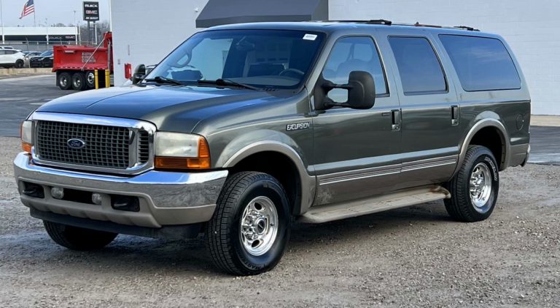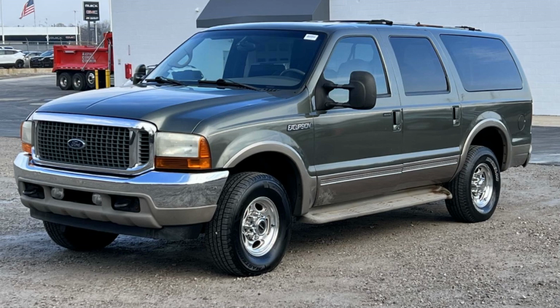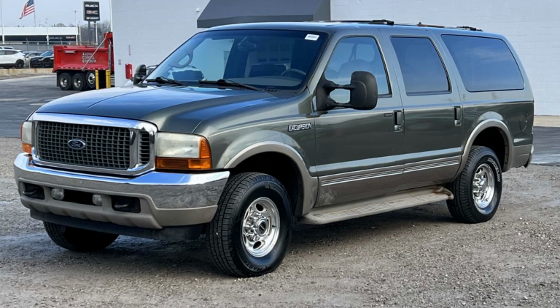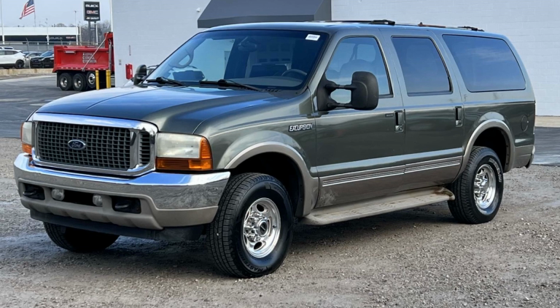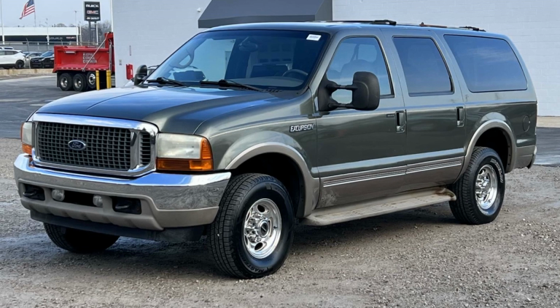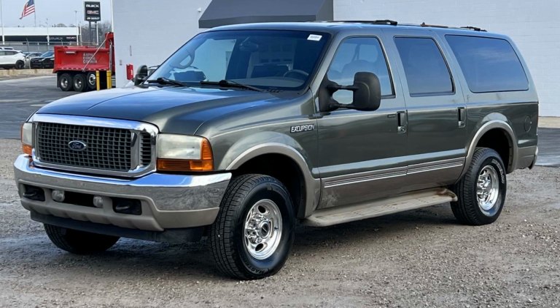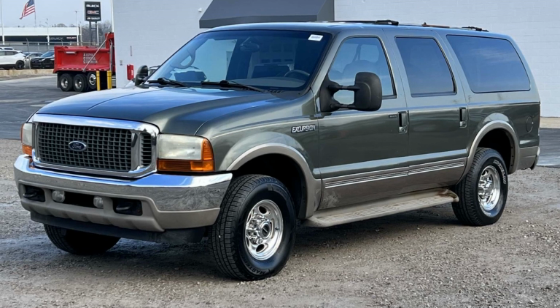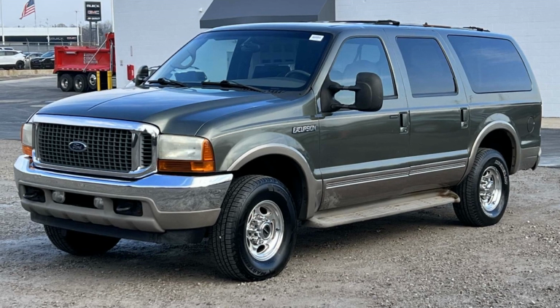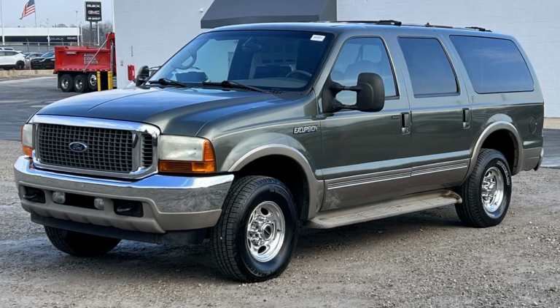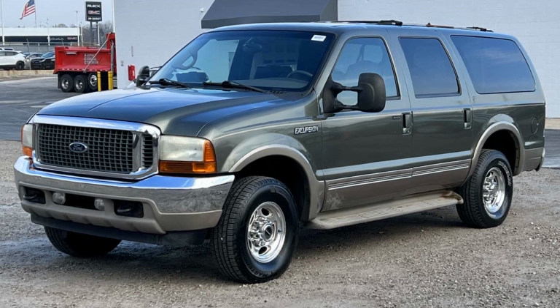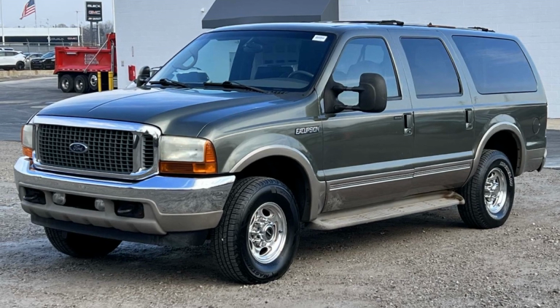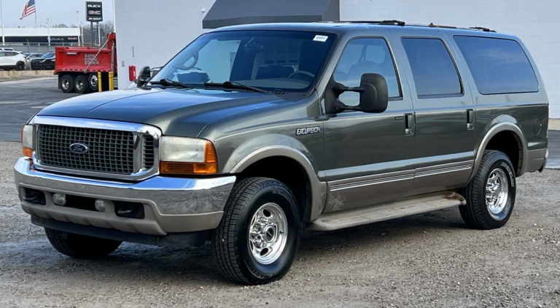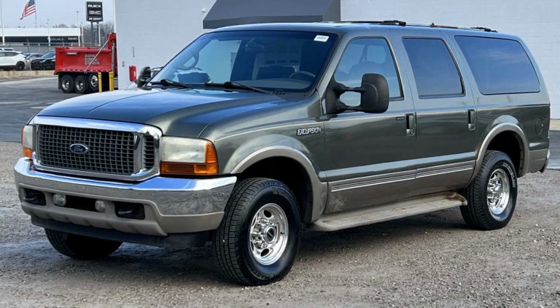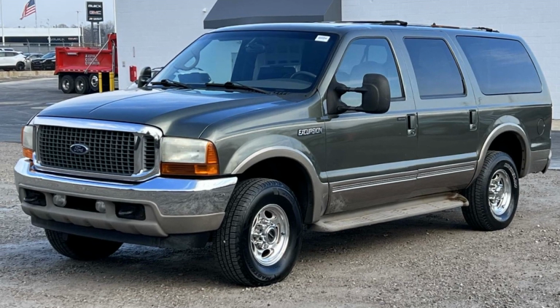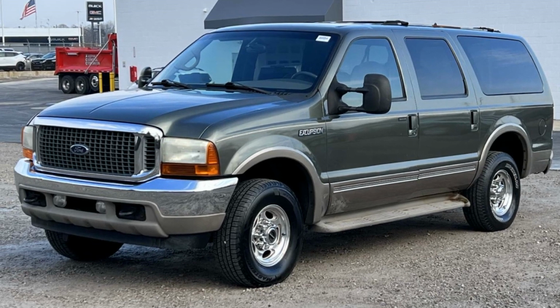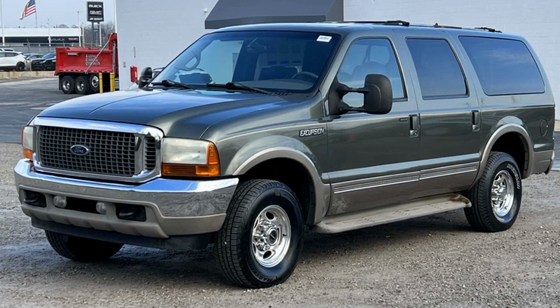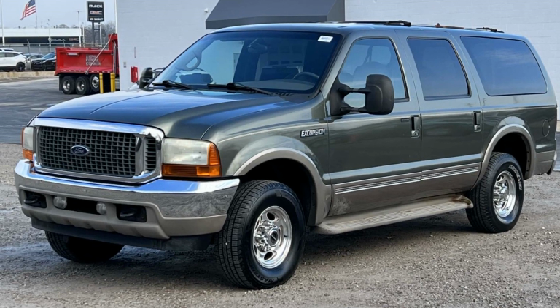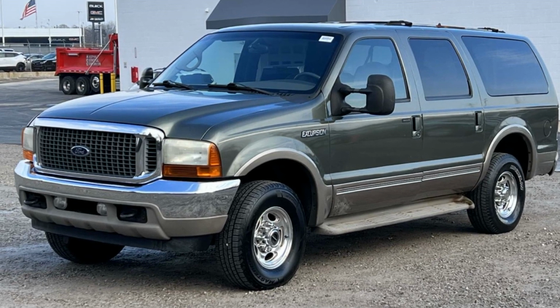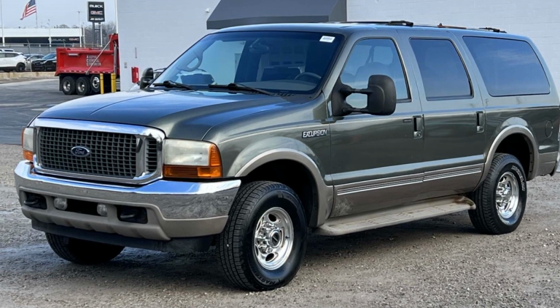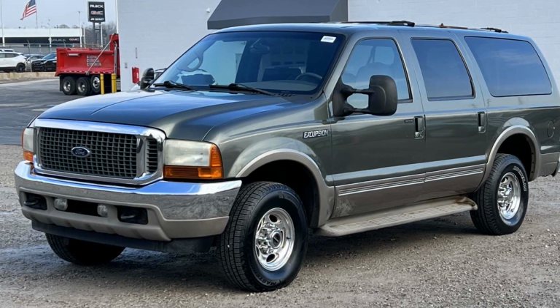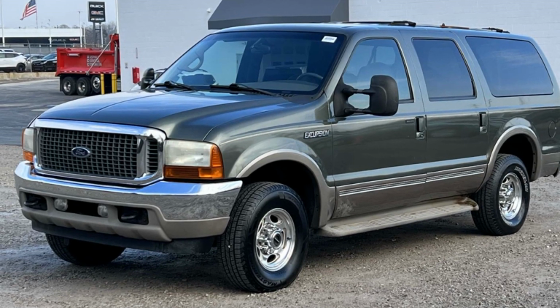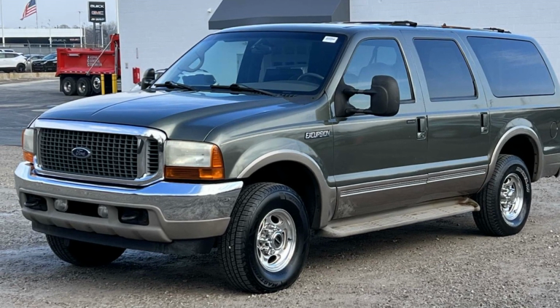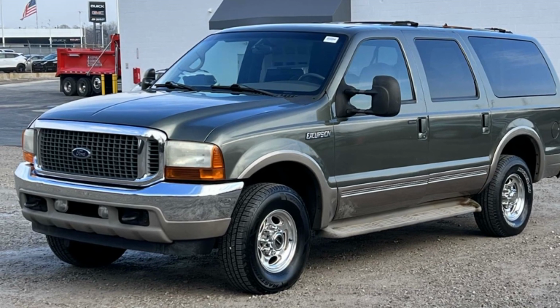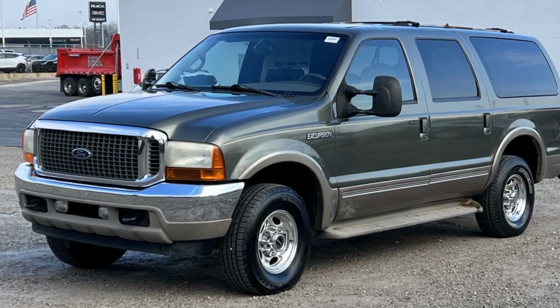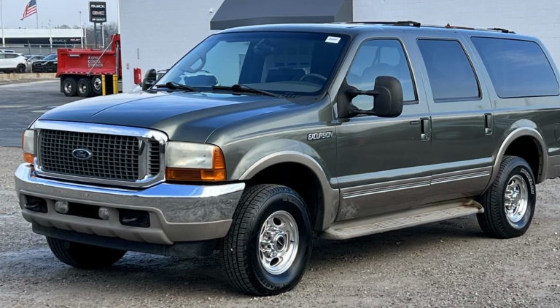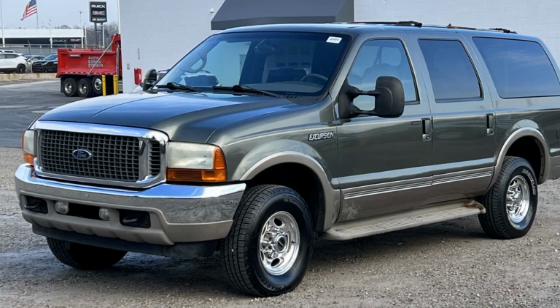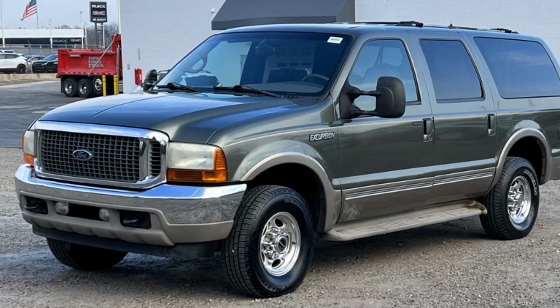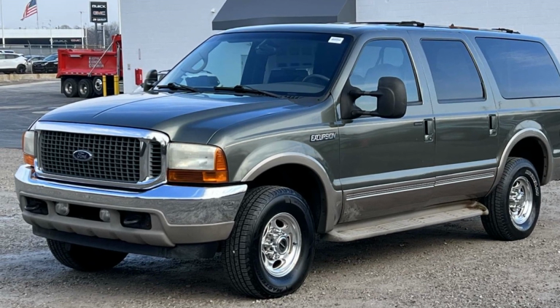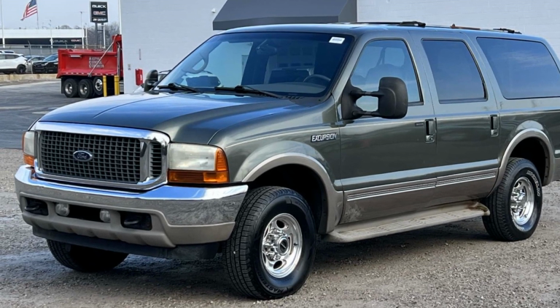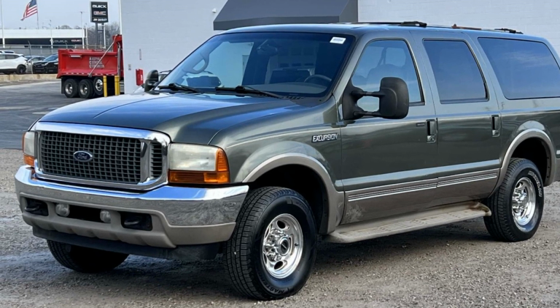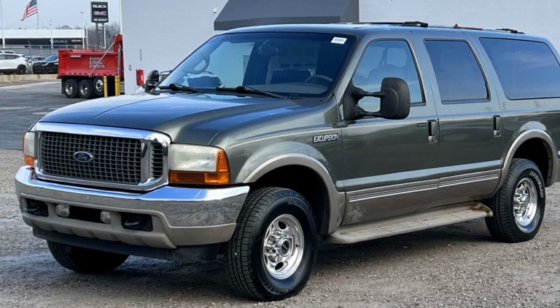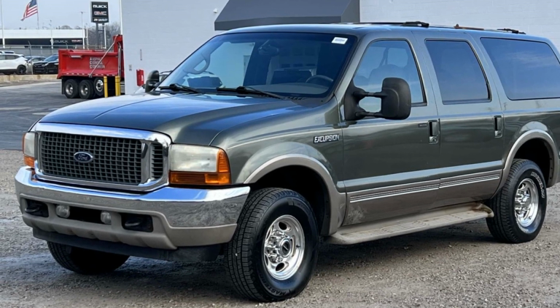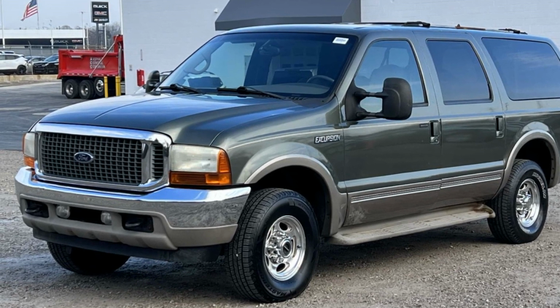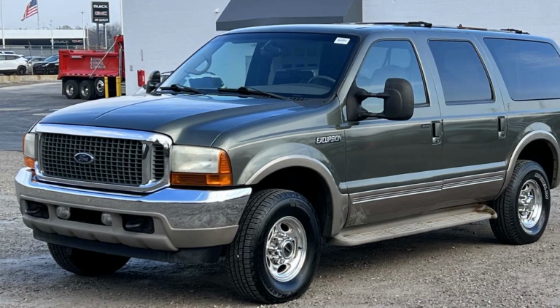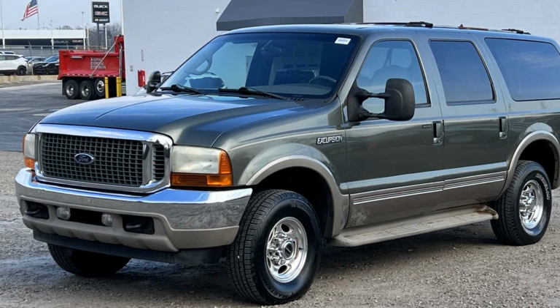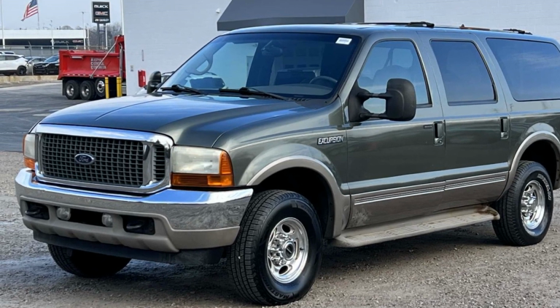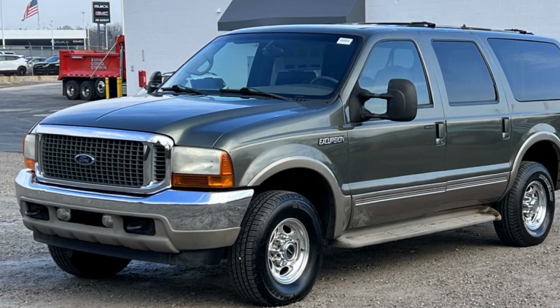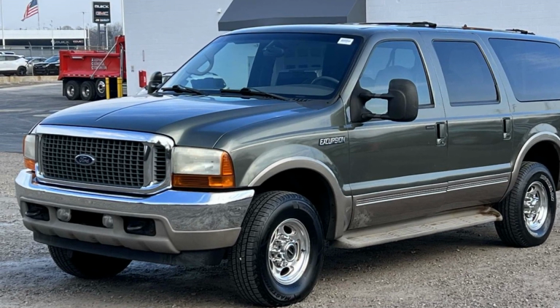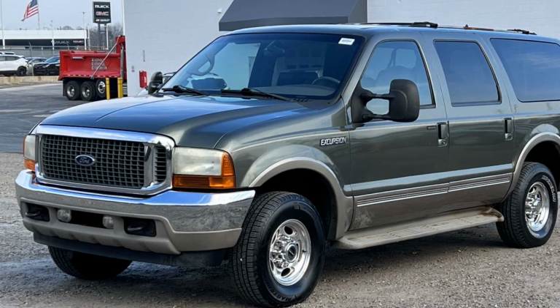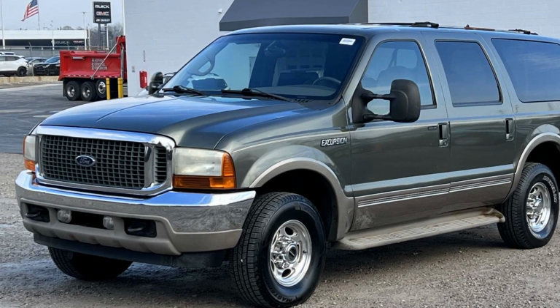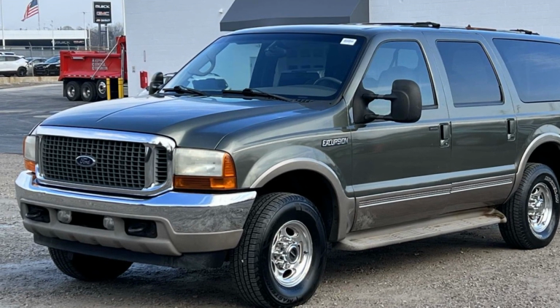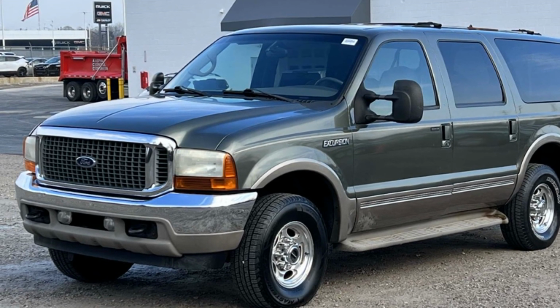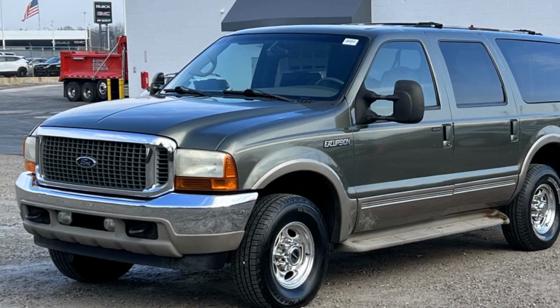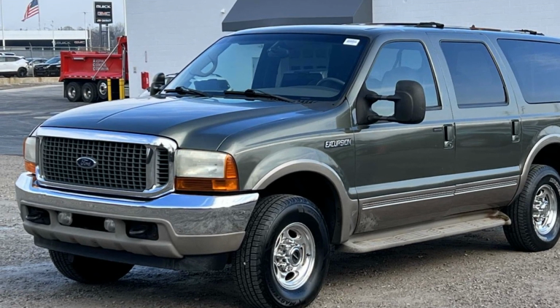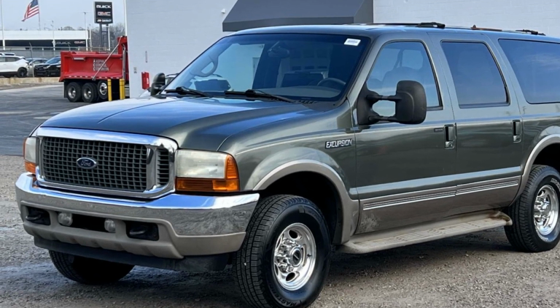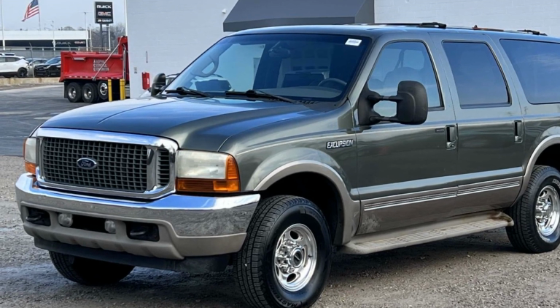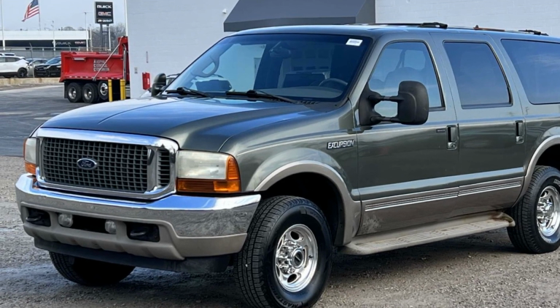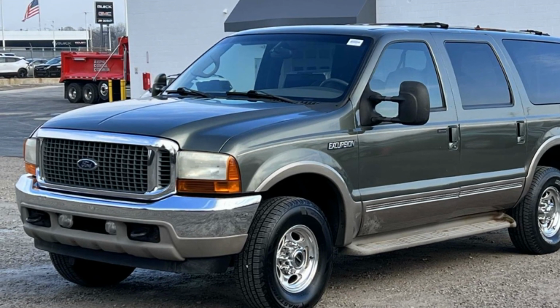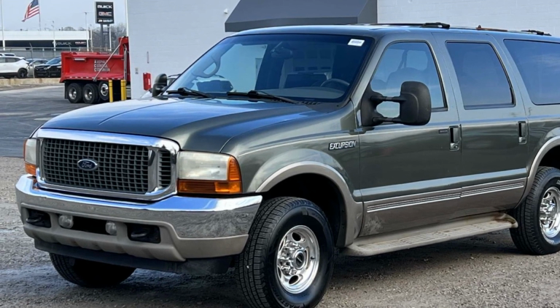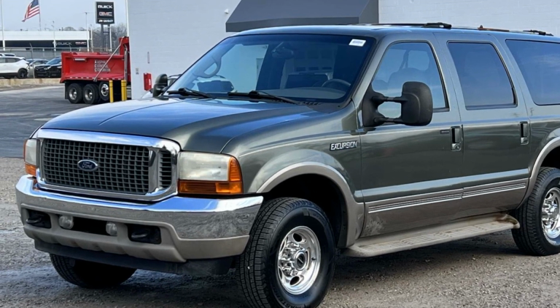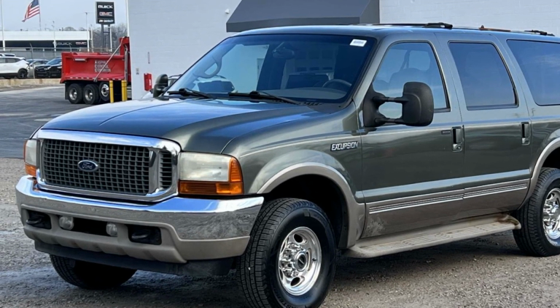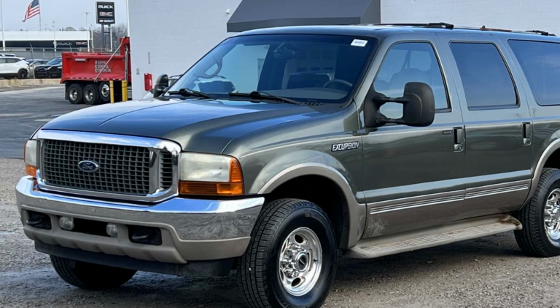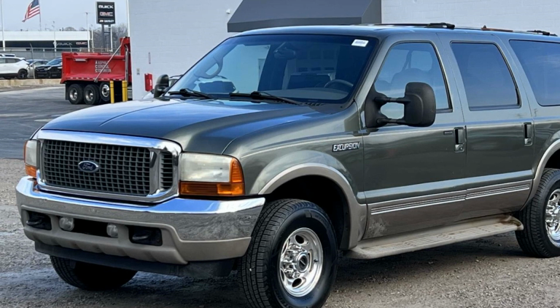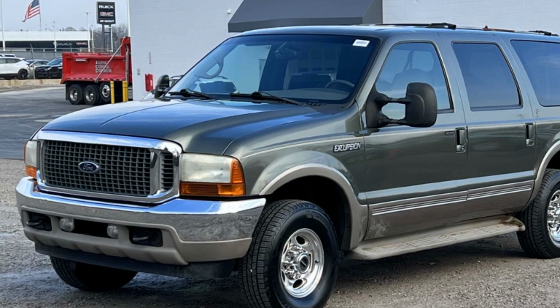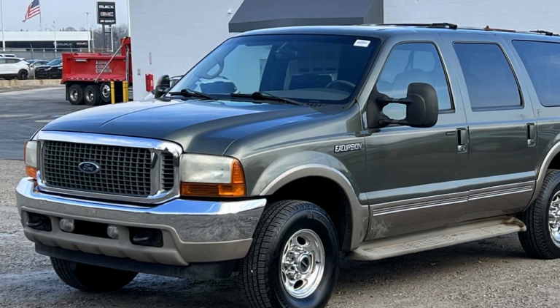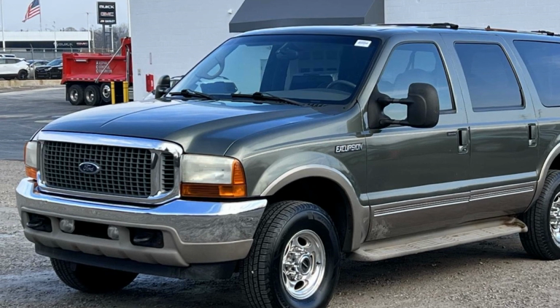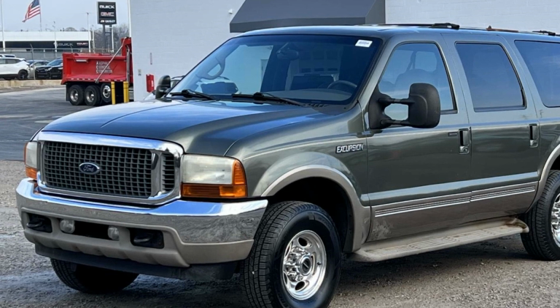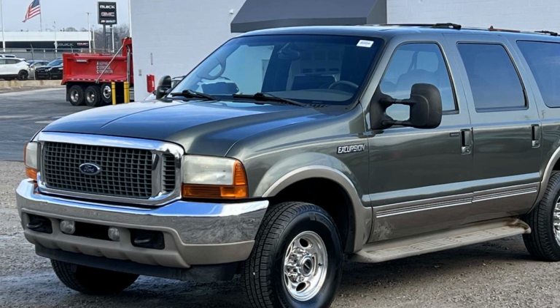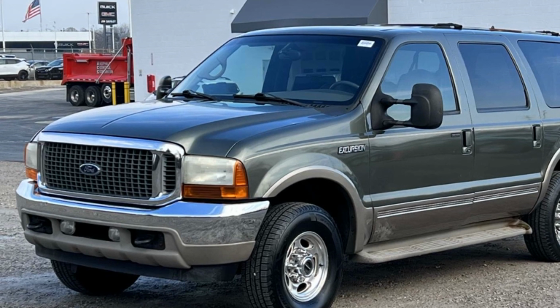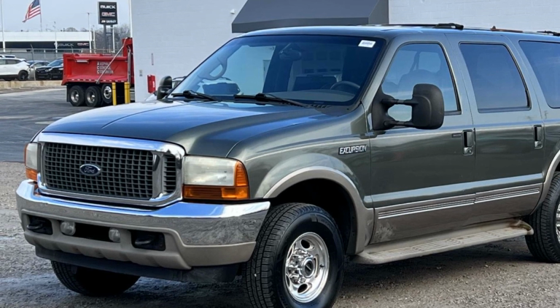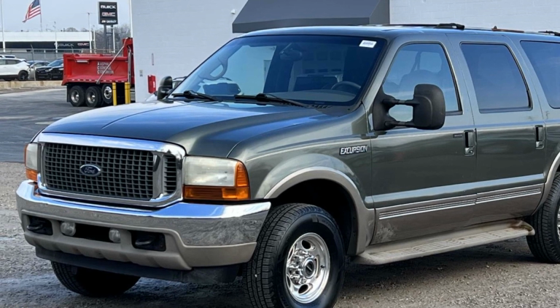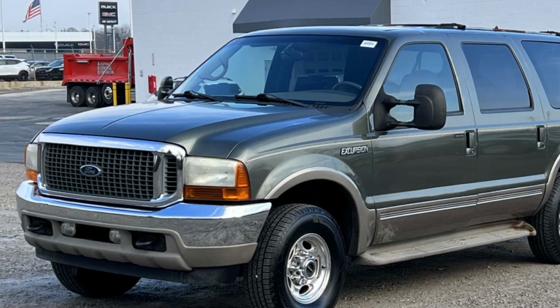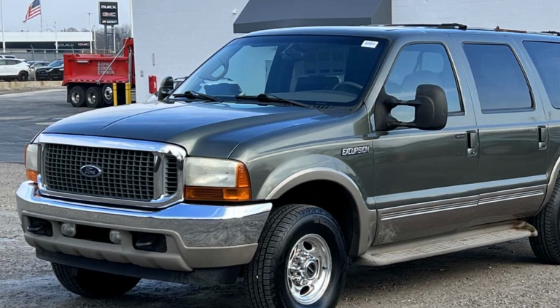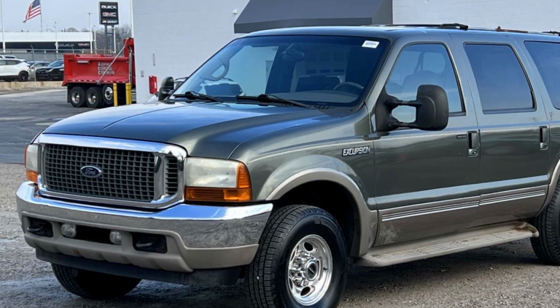2001 Ford Excursion. This SUV offers space as well as power and performance.